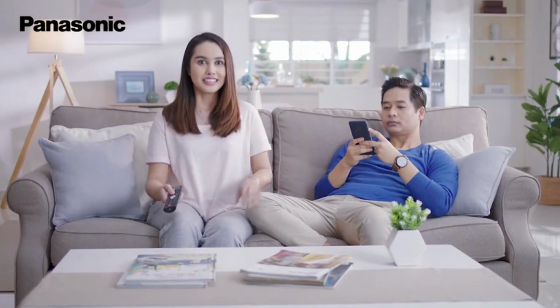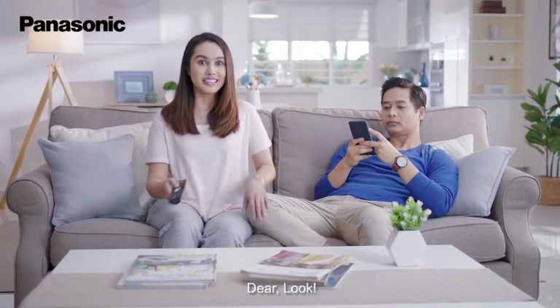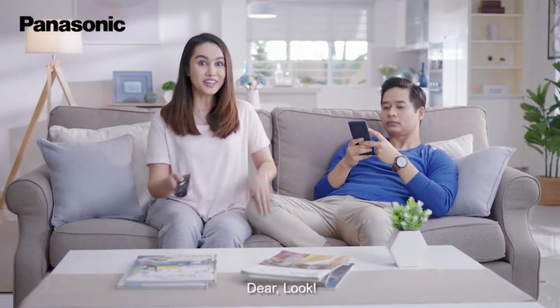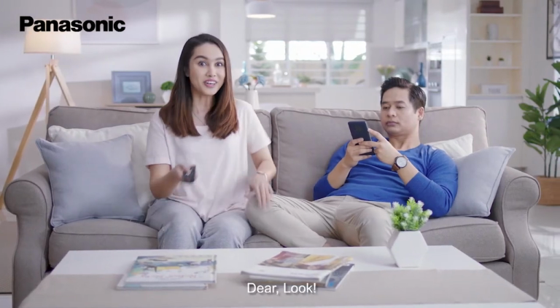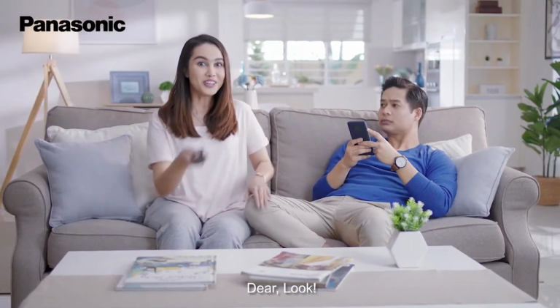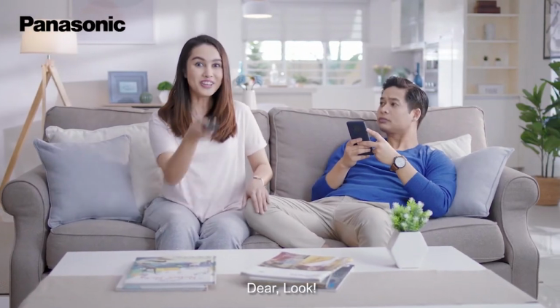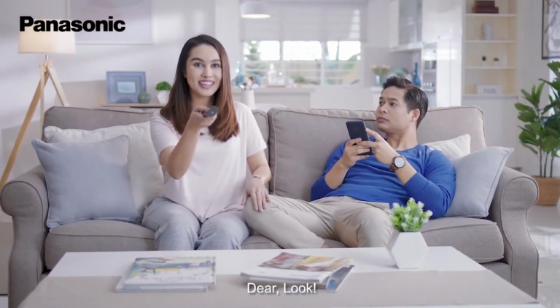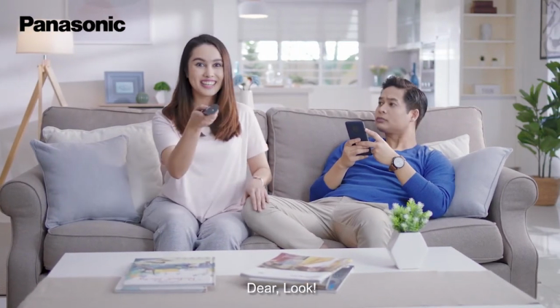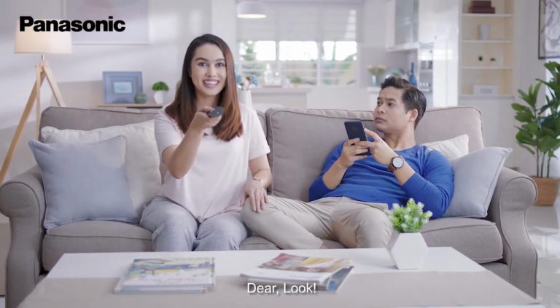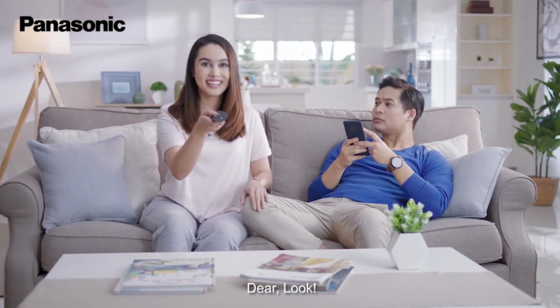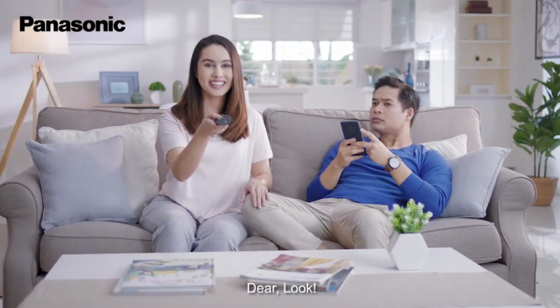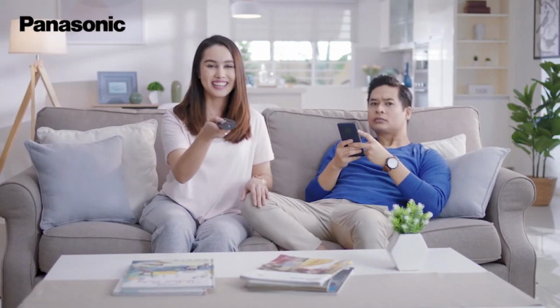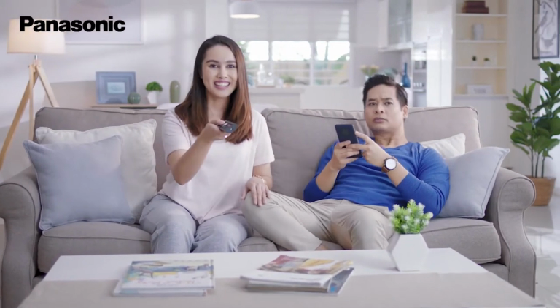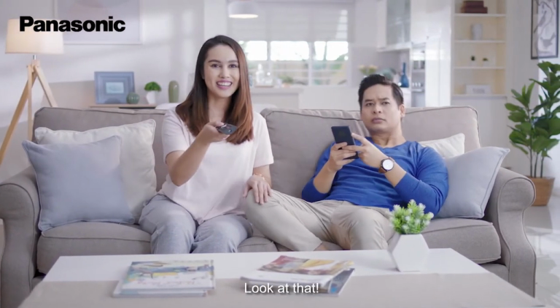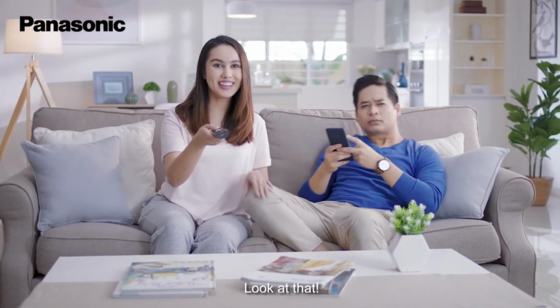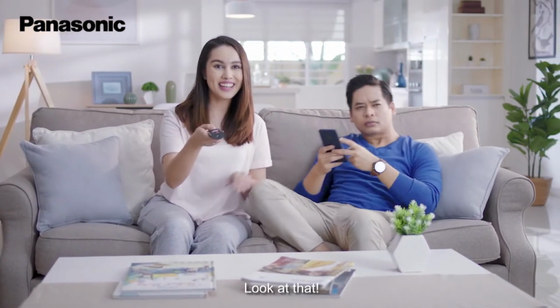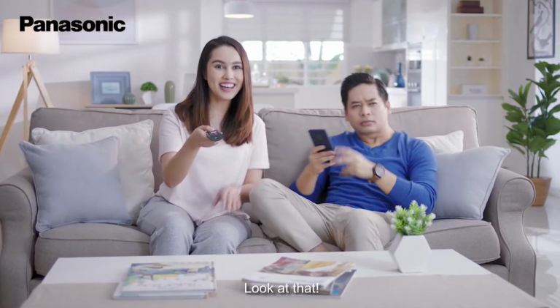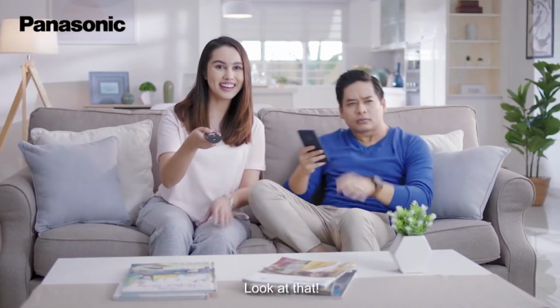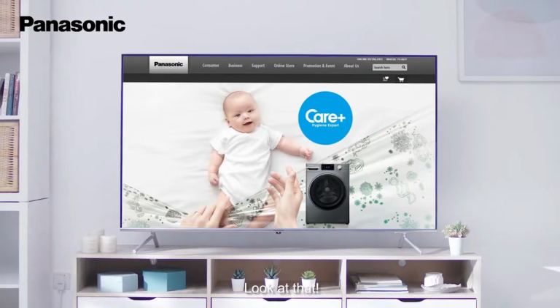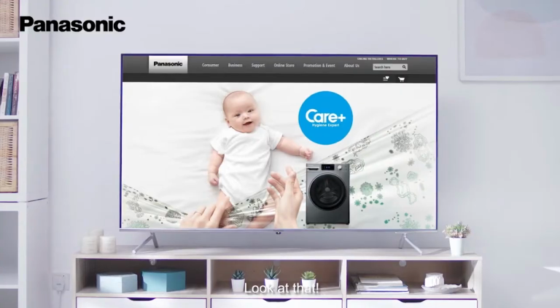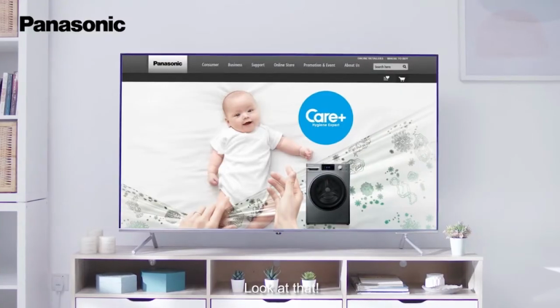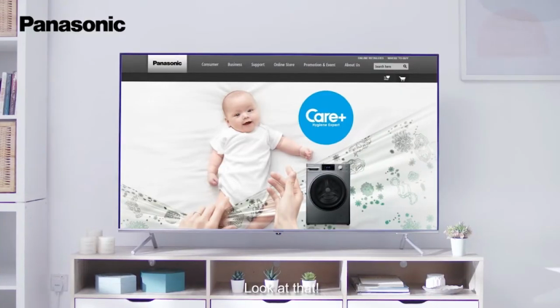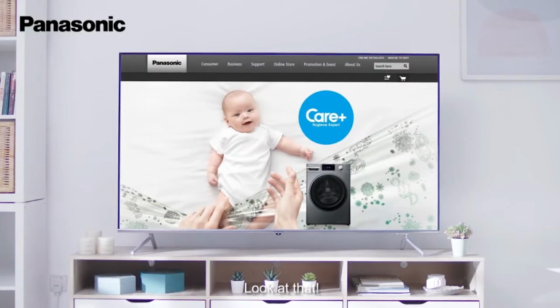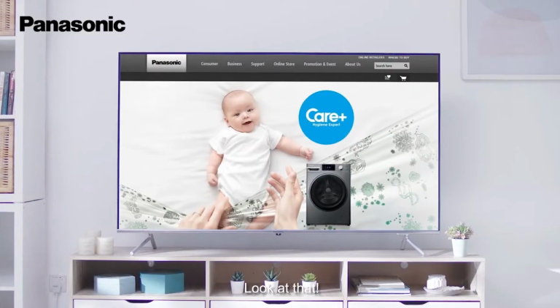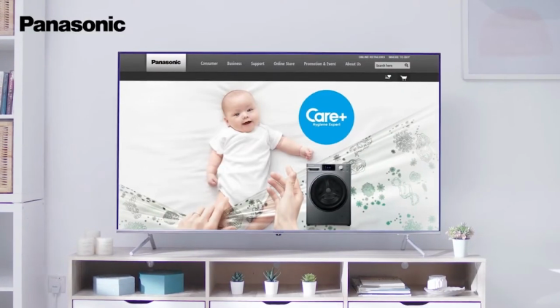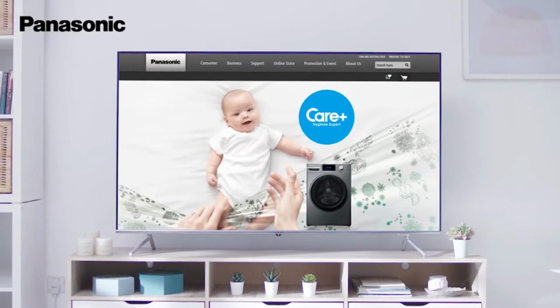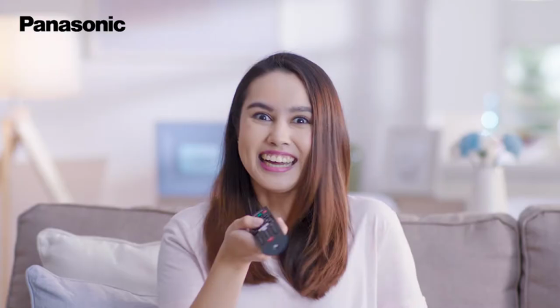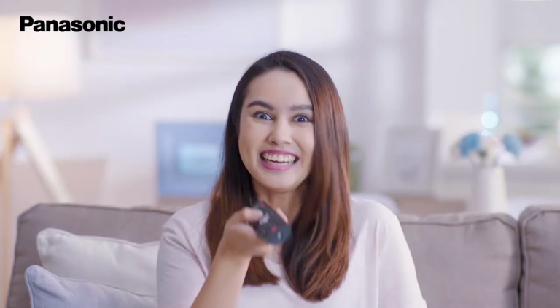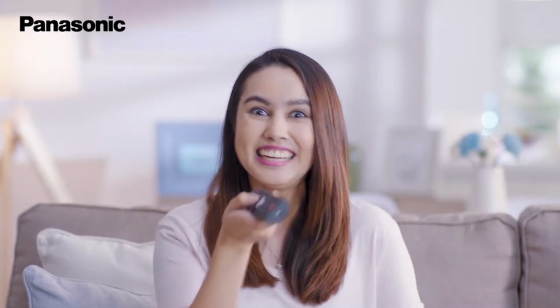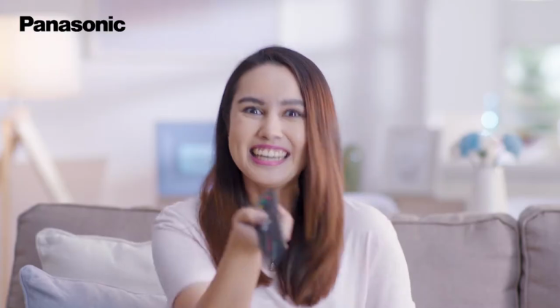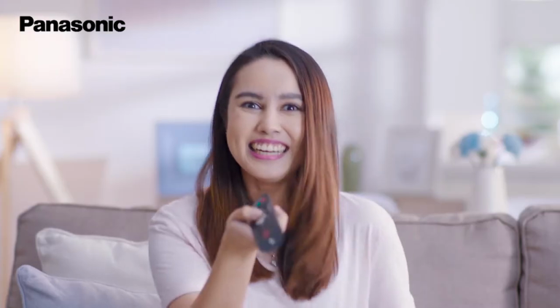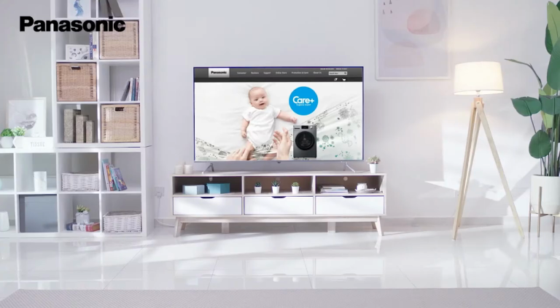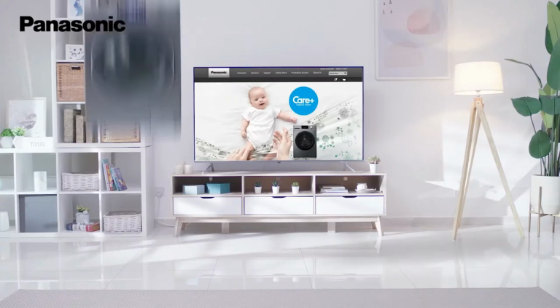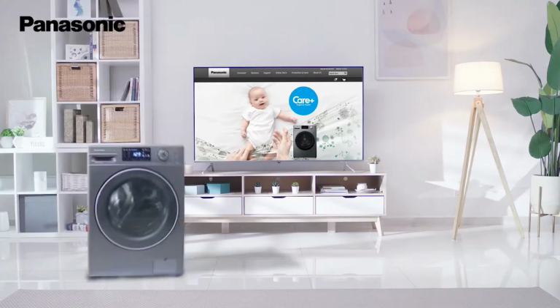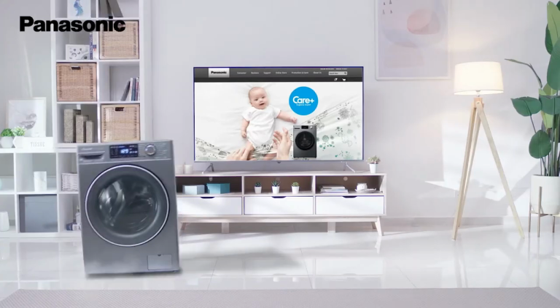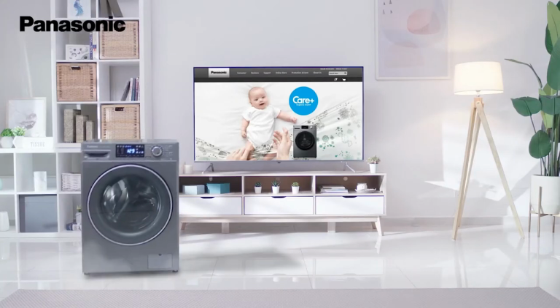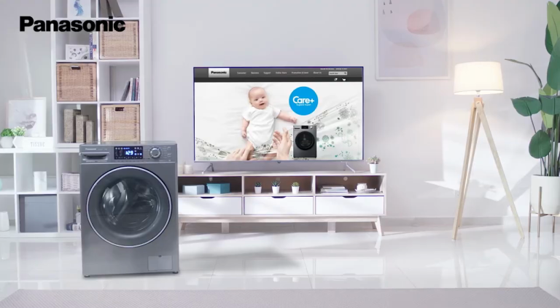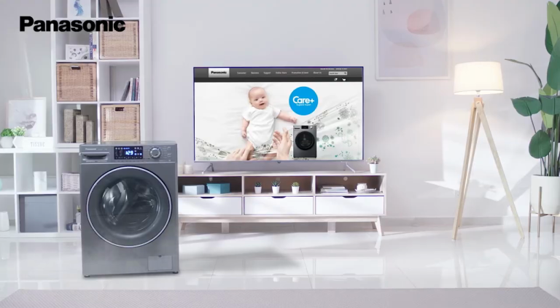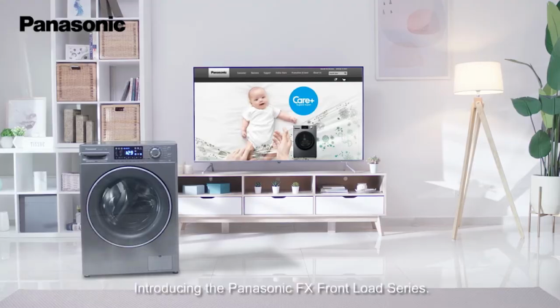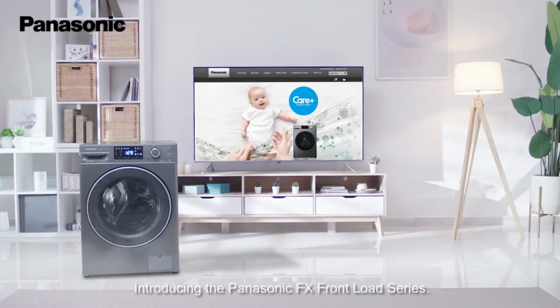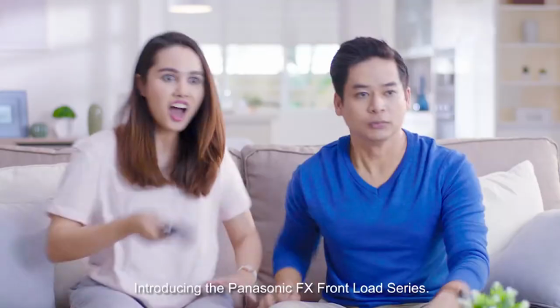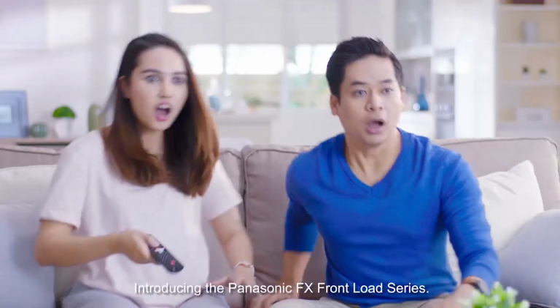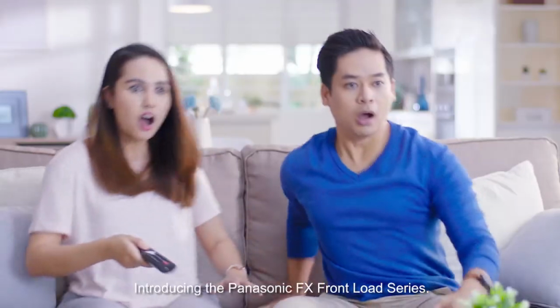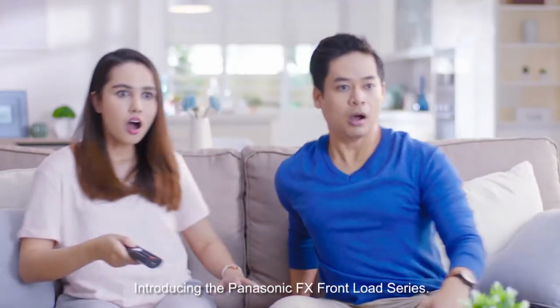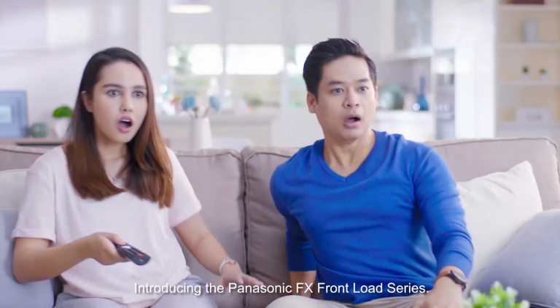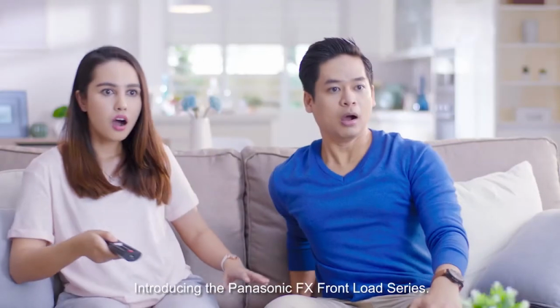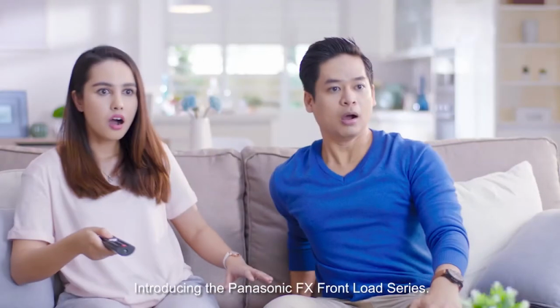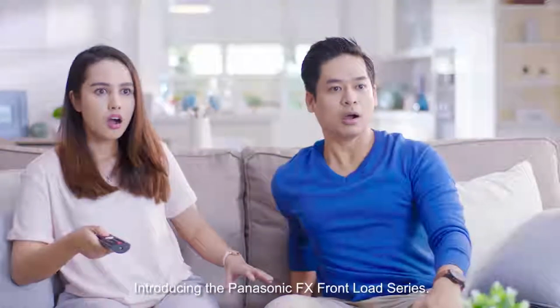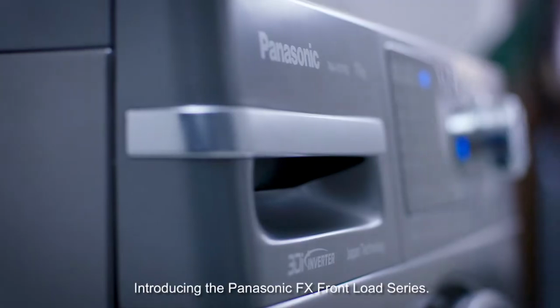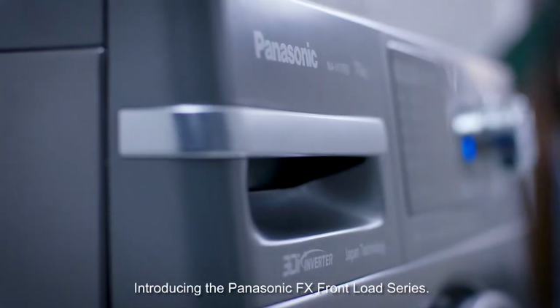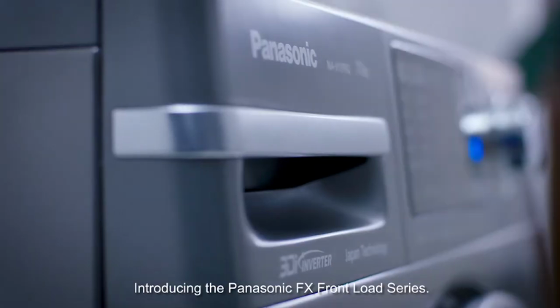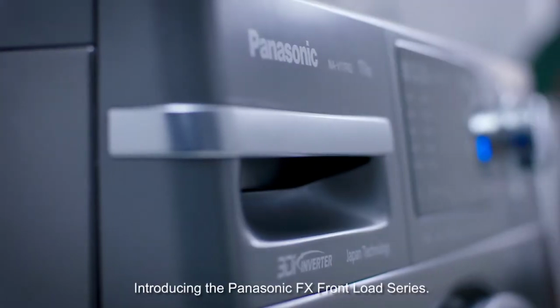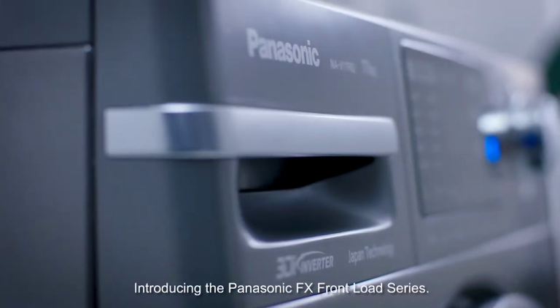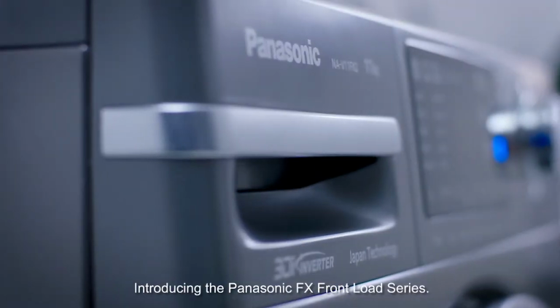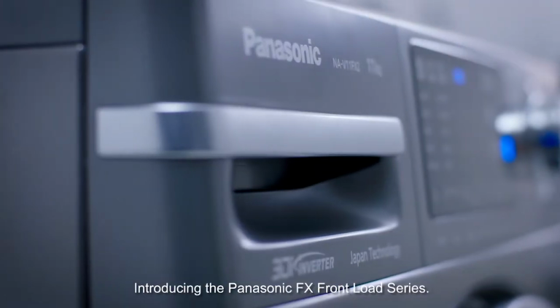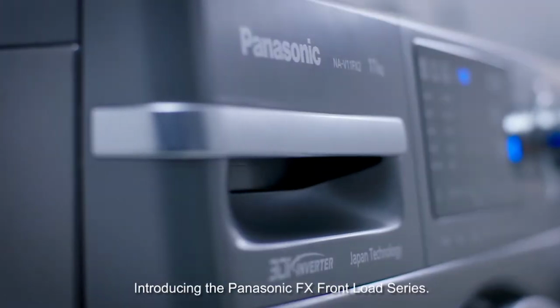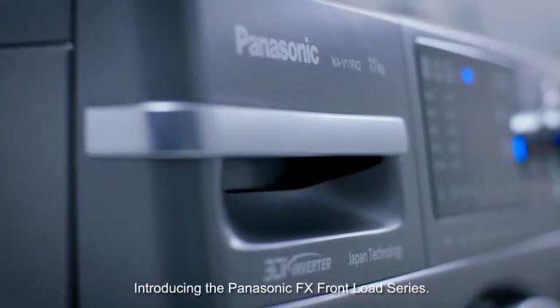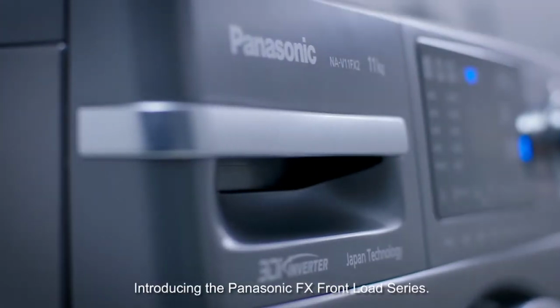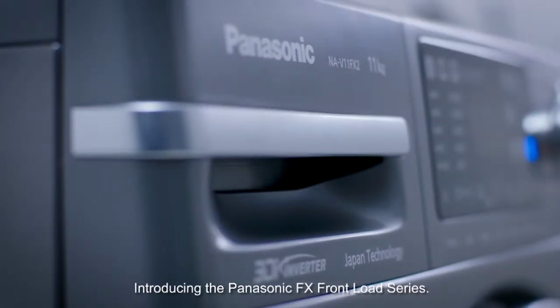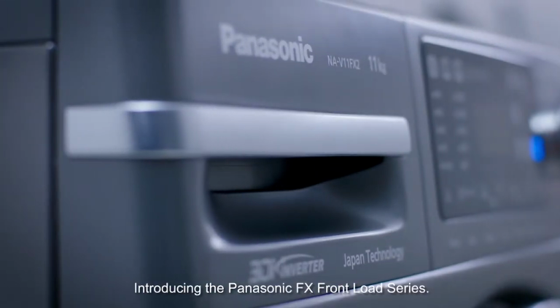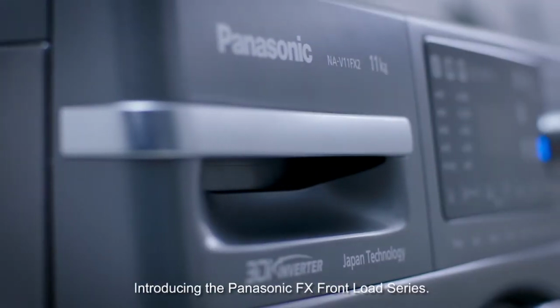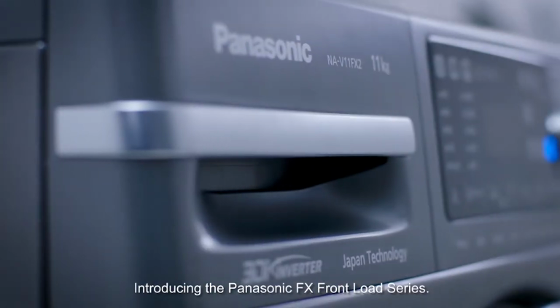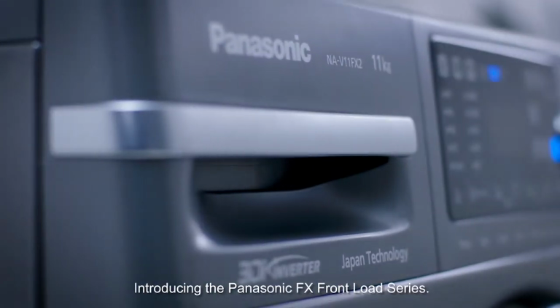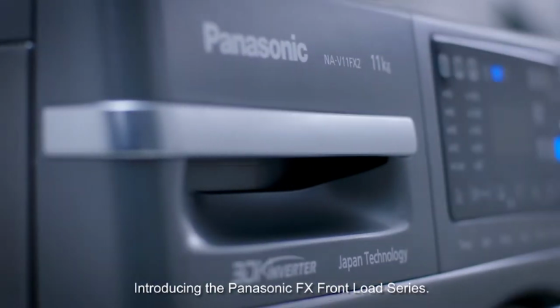Dear, look! Look at that! Introducing the Panasonic FX Frontload Series.